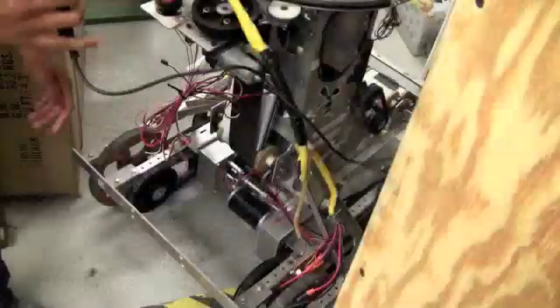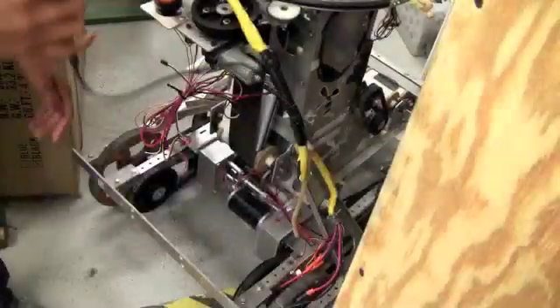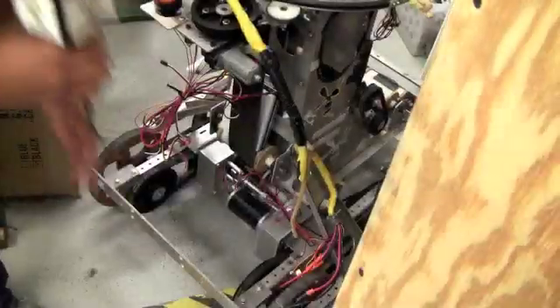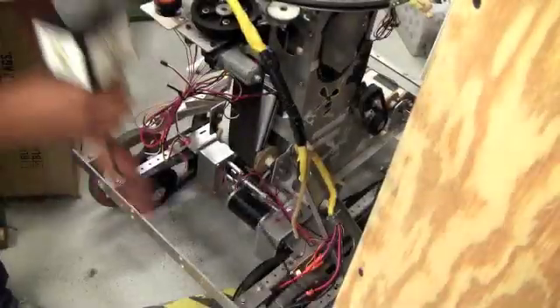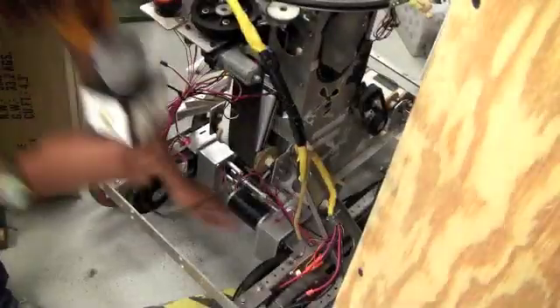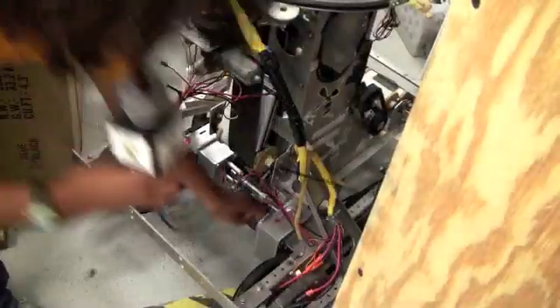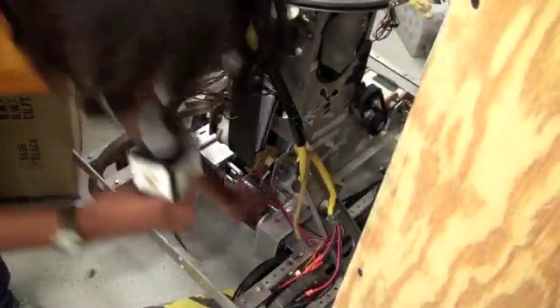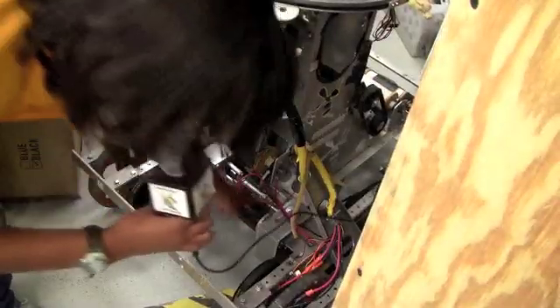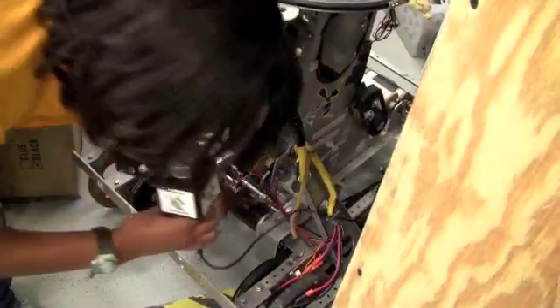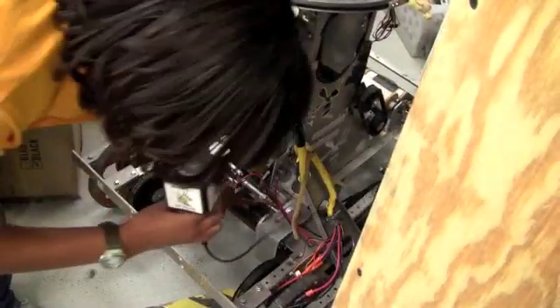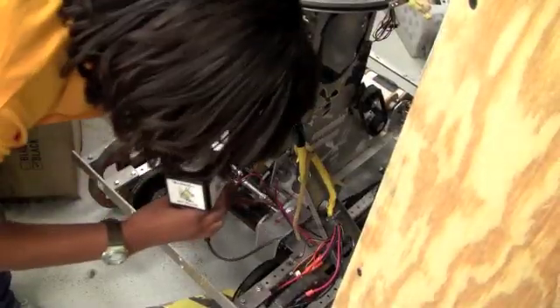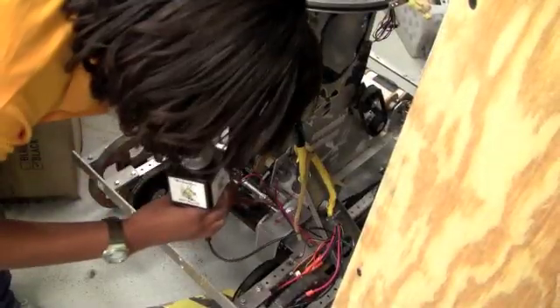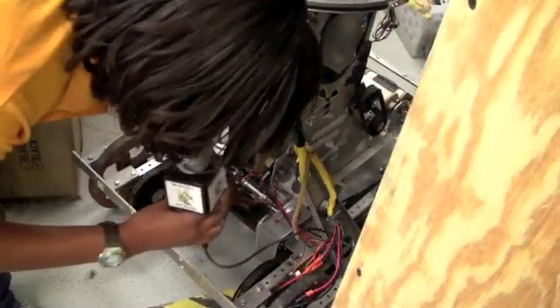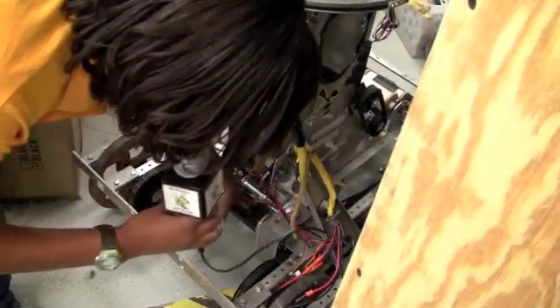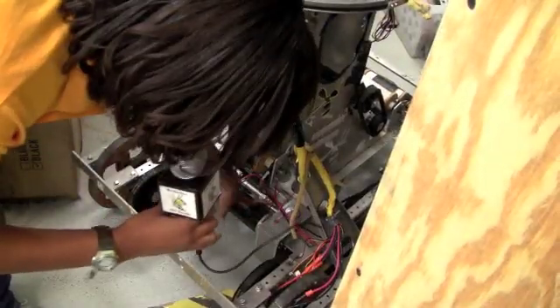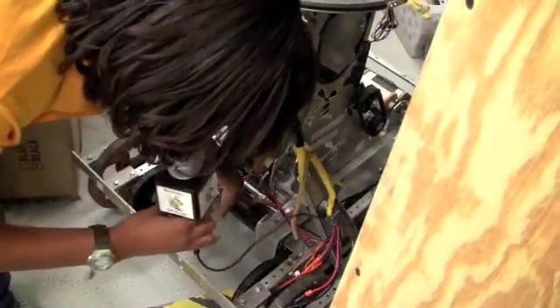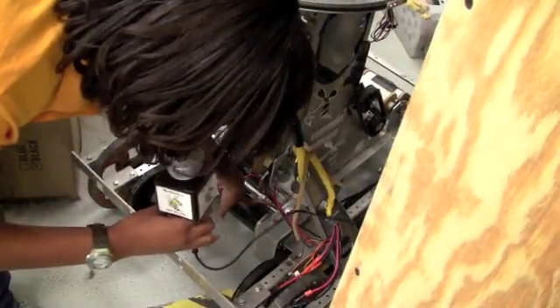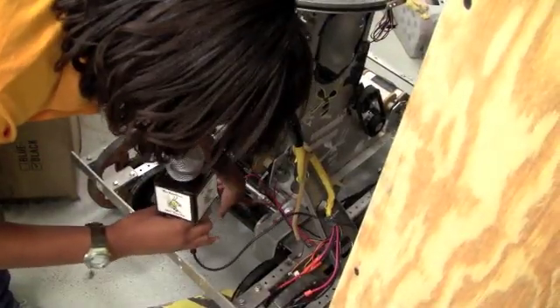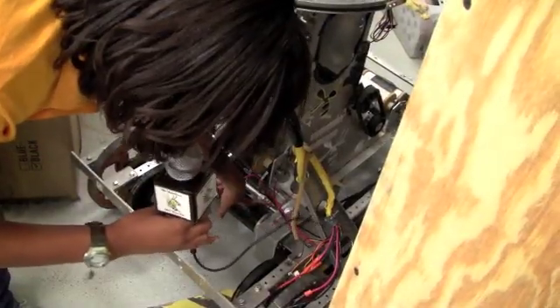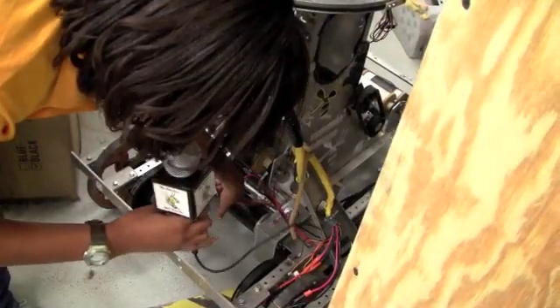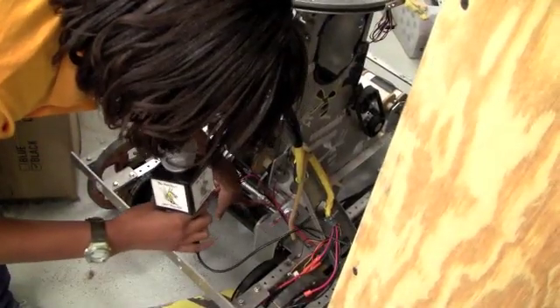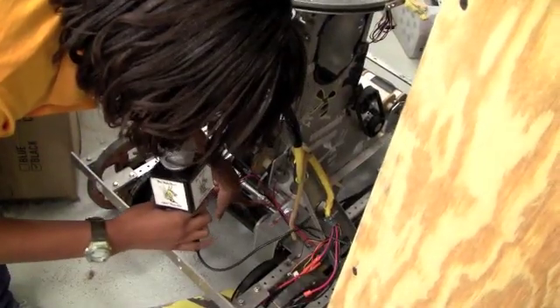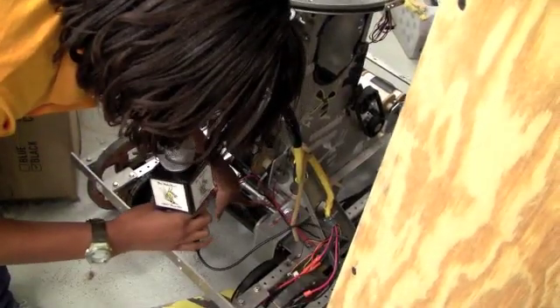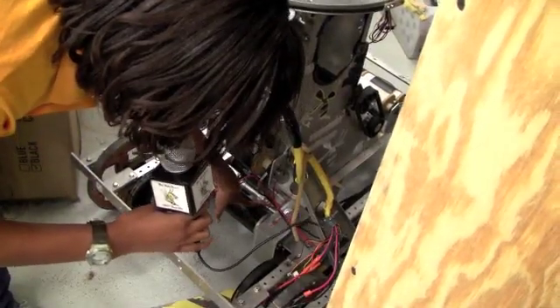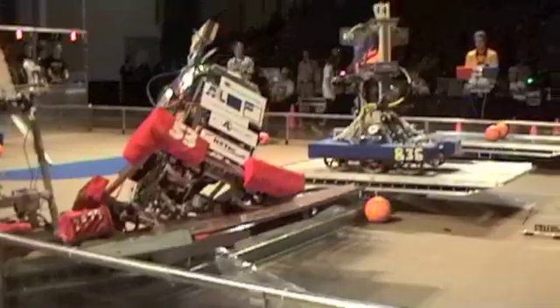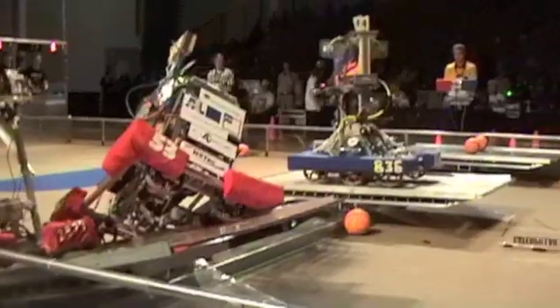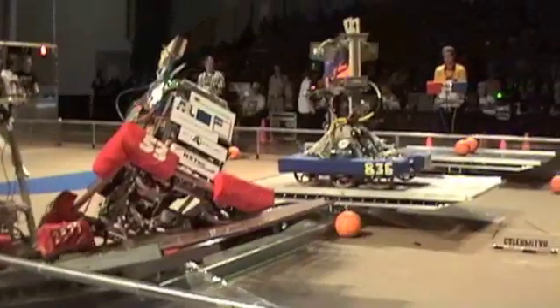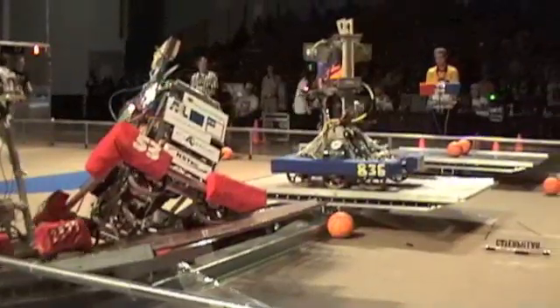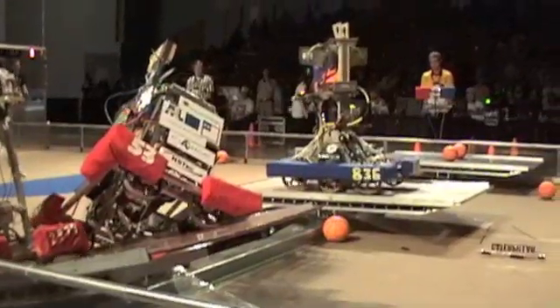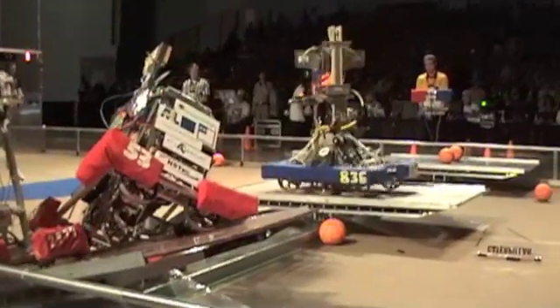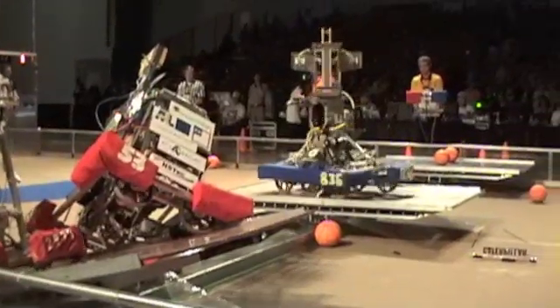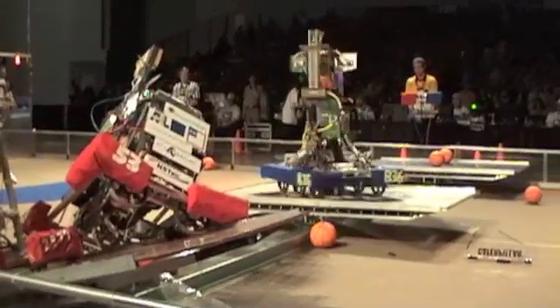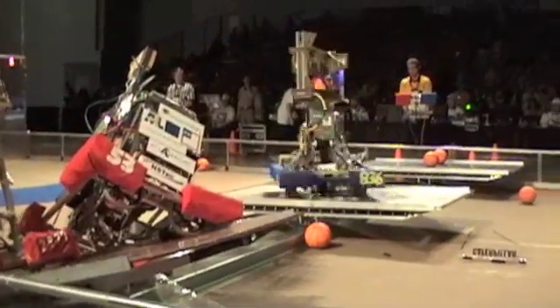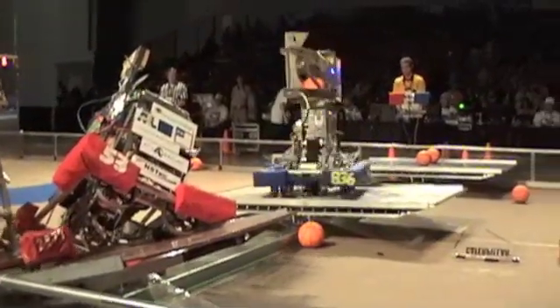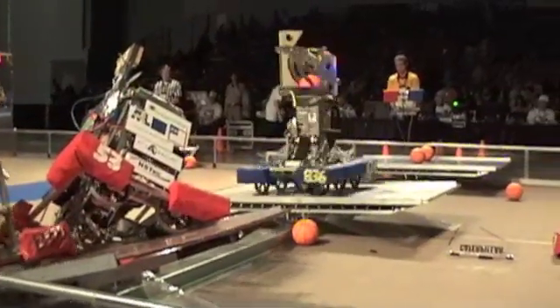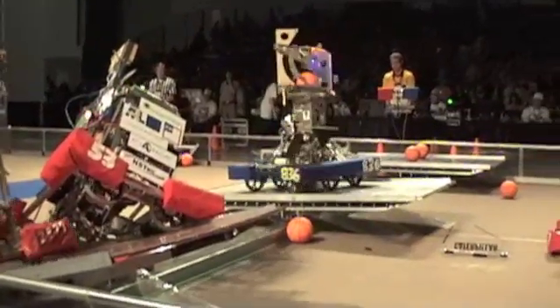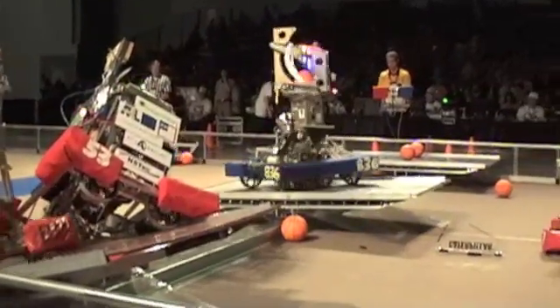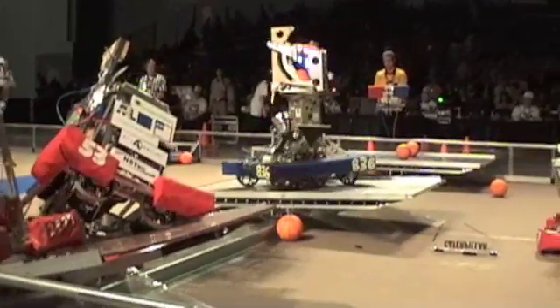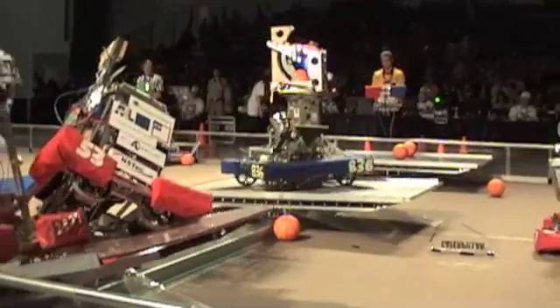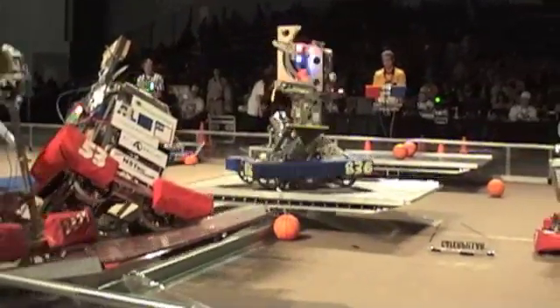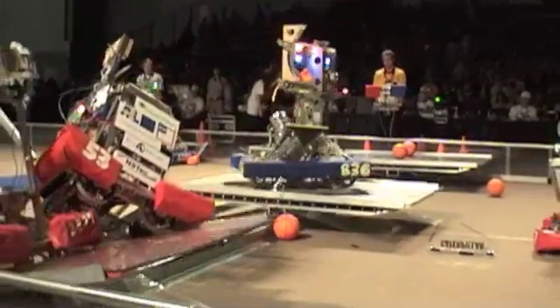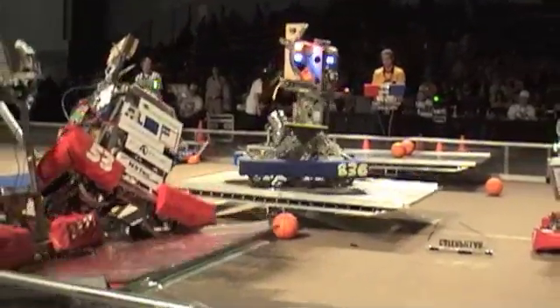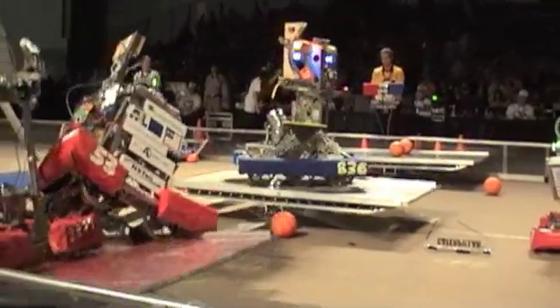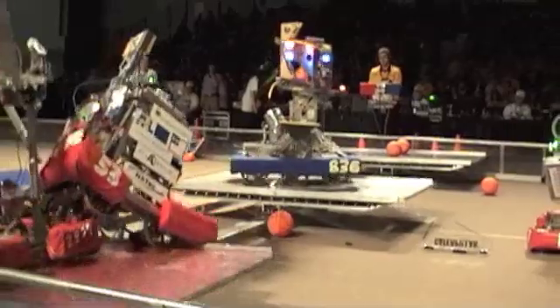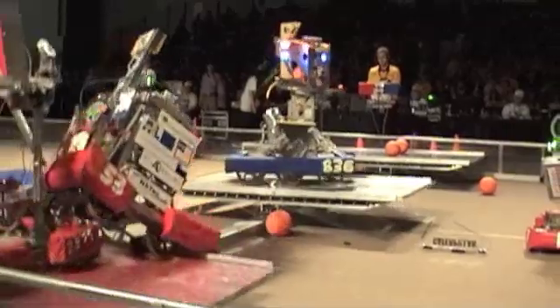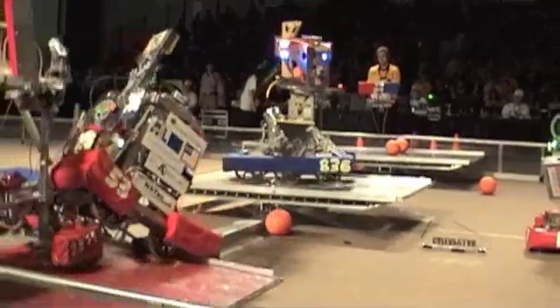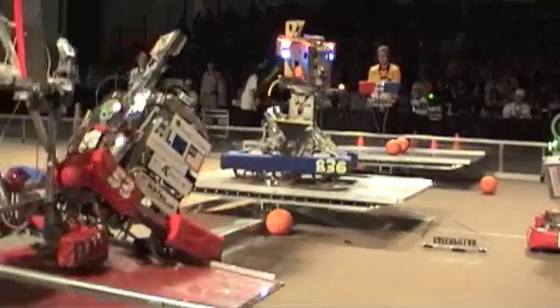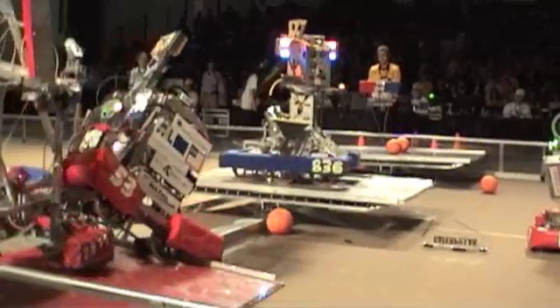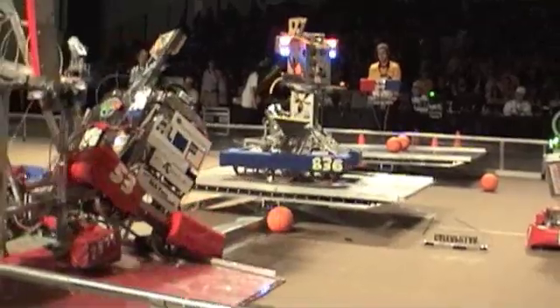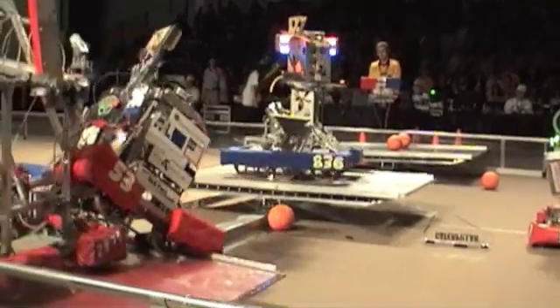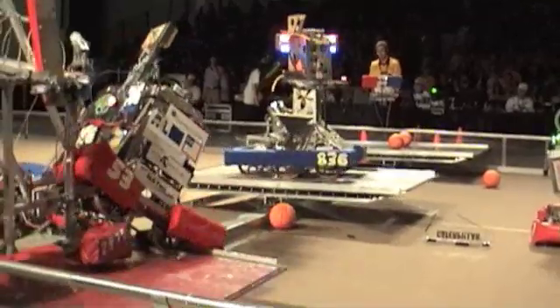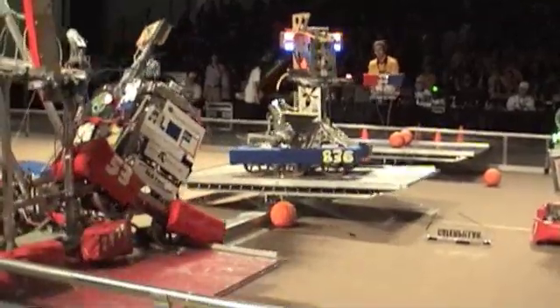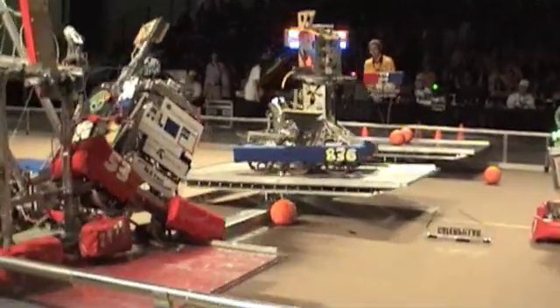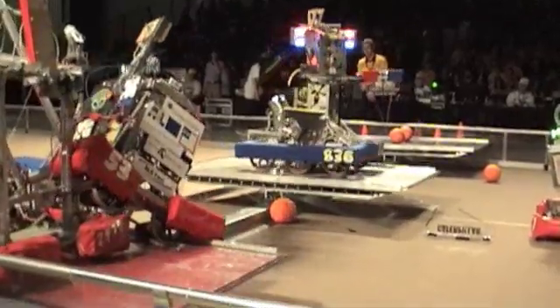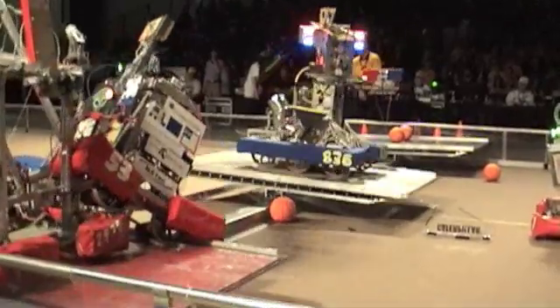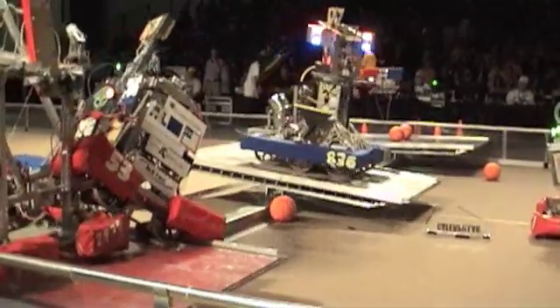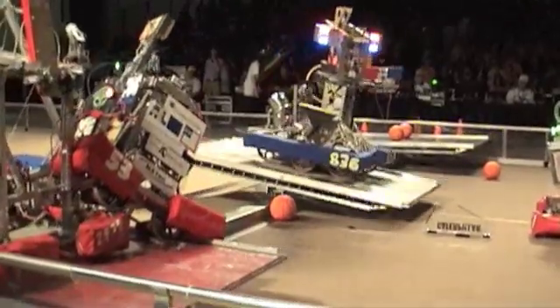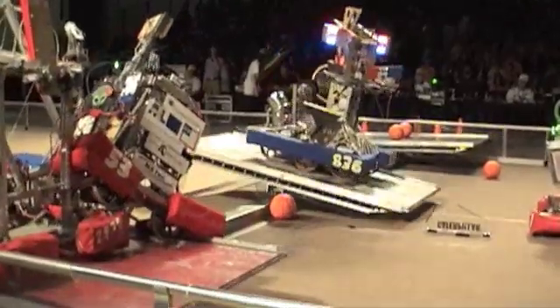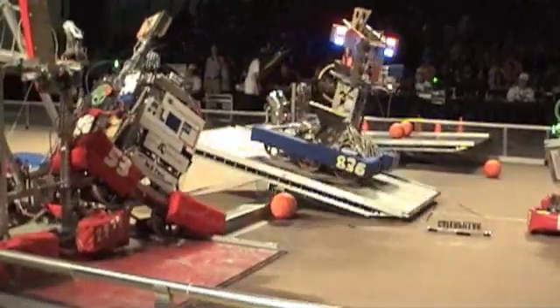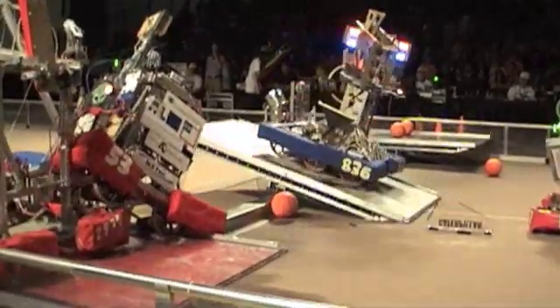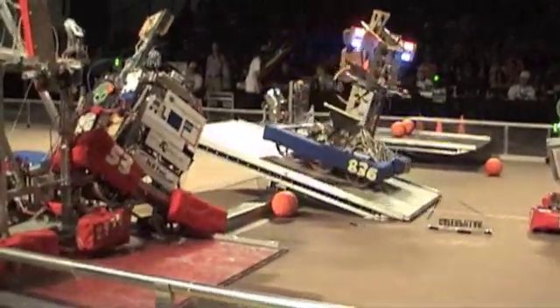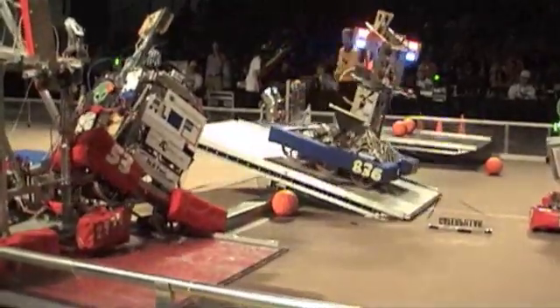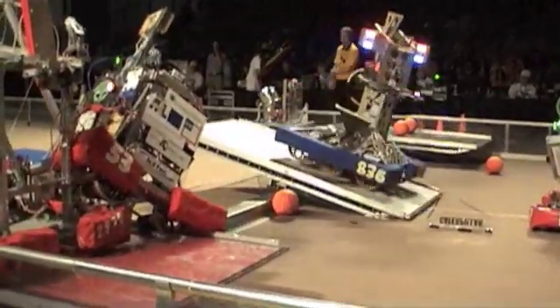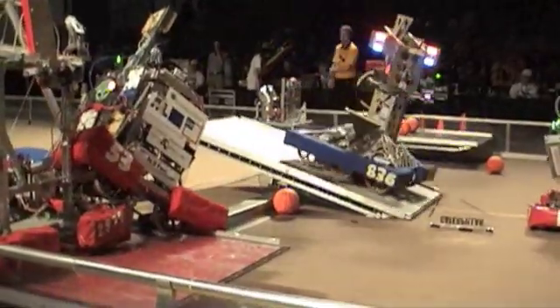Sure. The first motor that we used last year was the Sims motor. This motor is responsible for moving the robot.